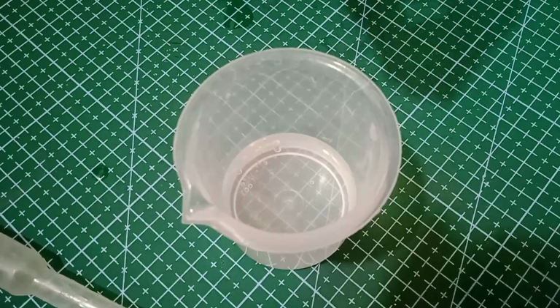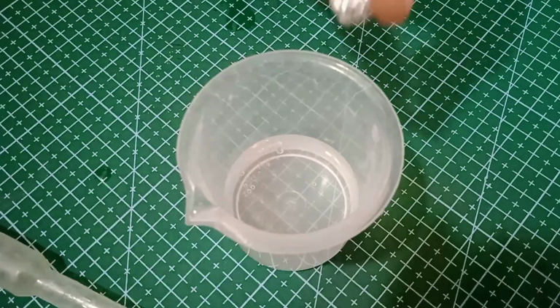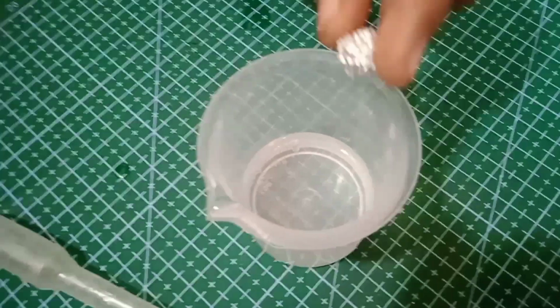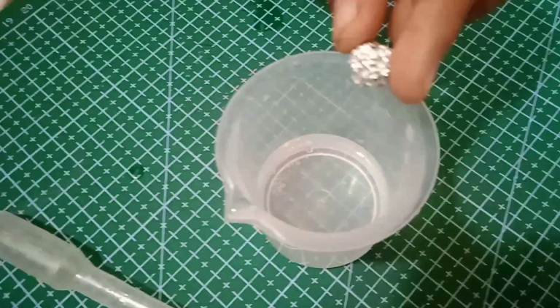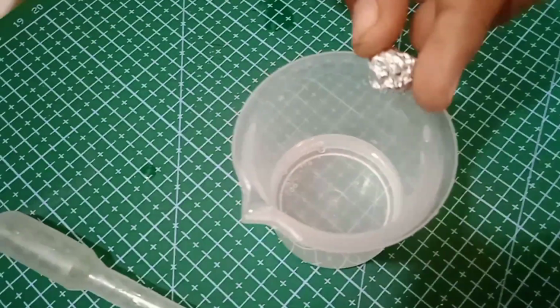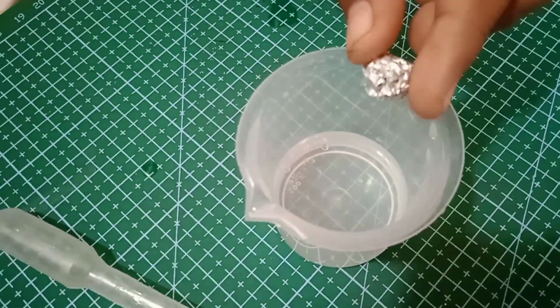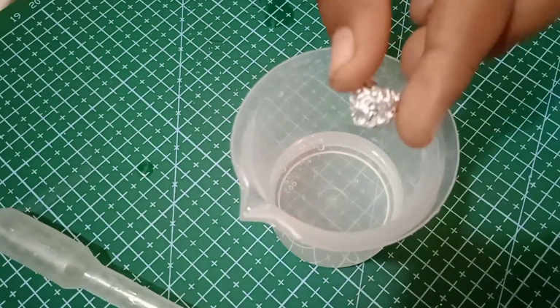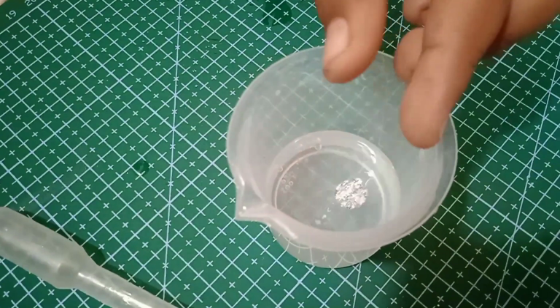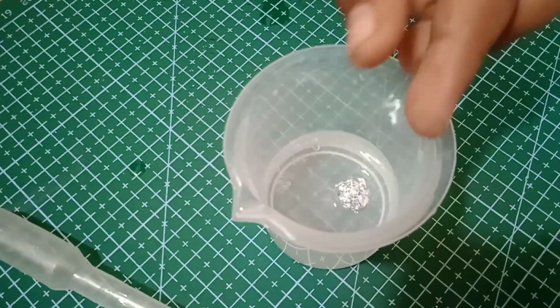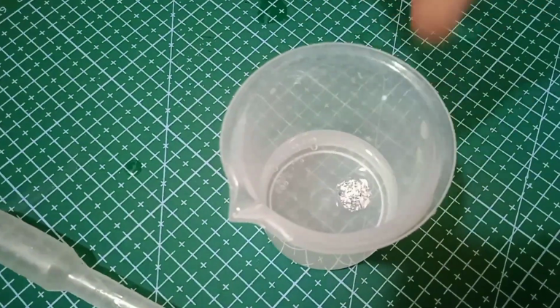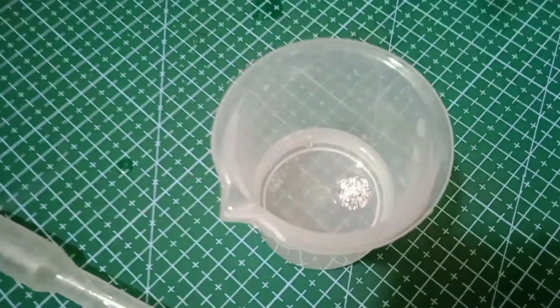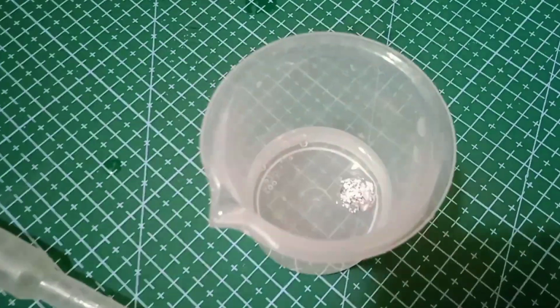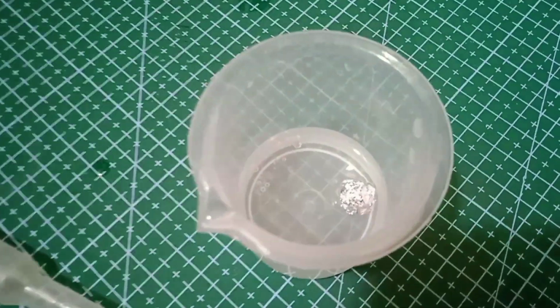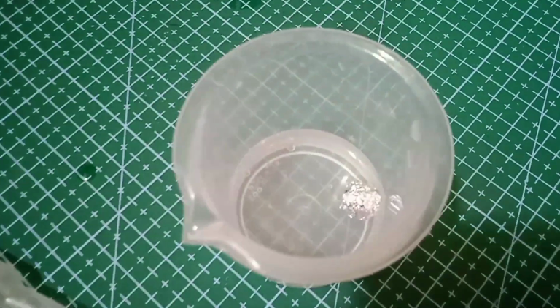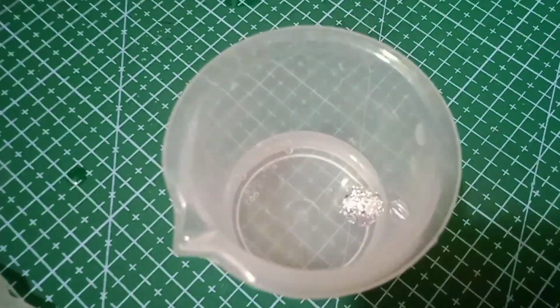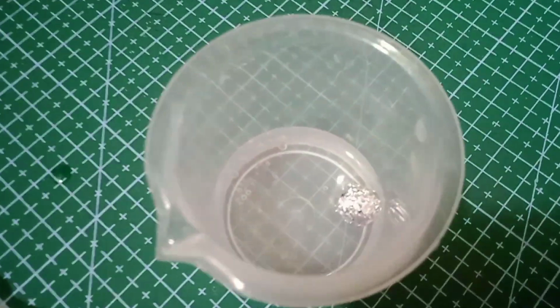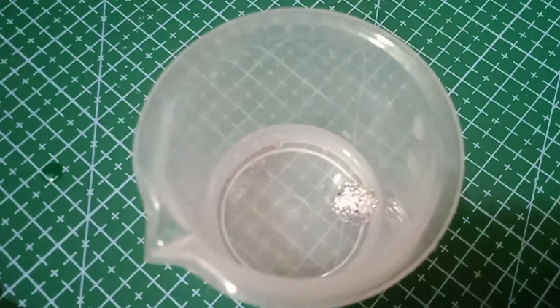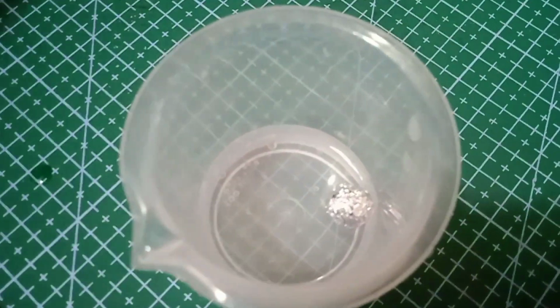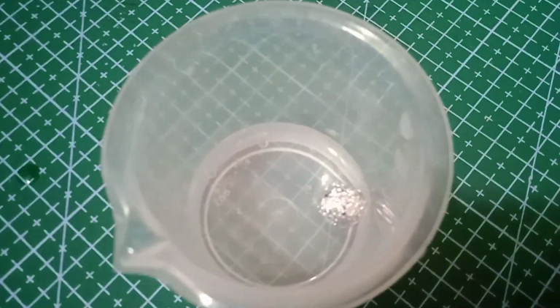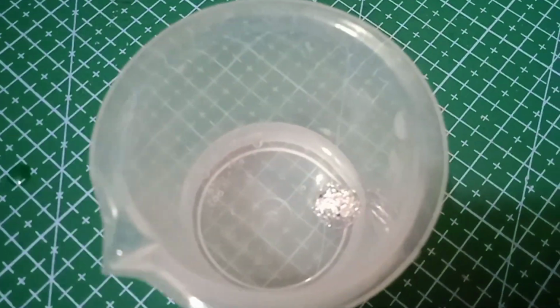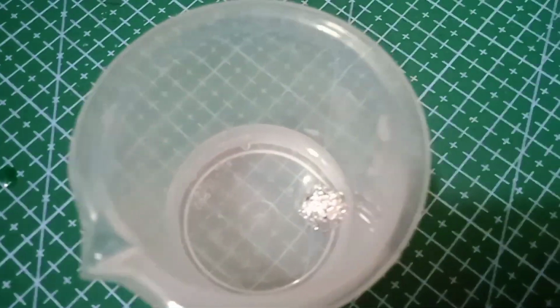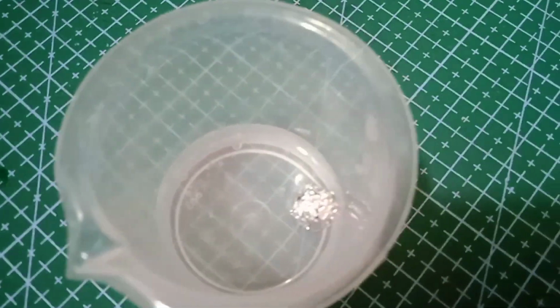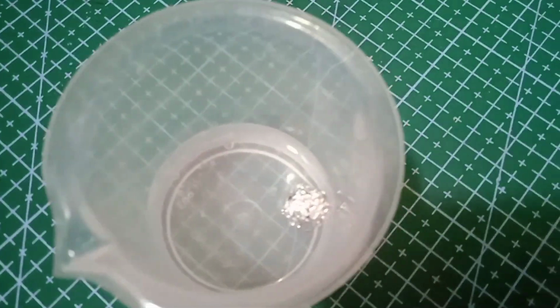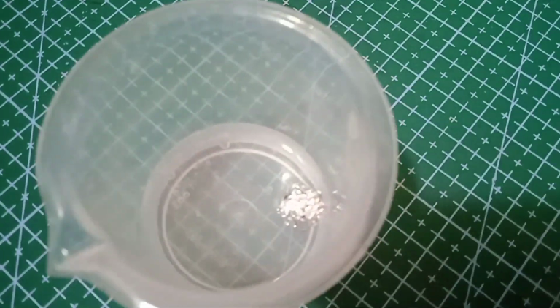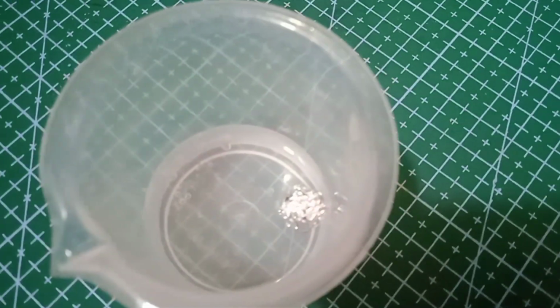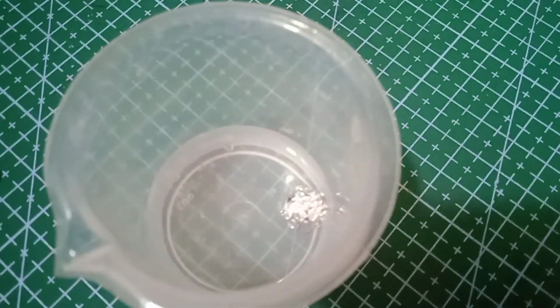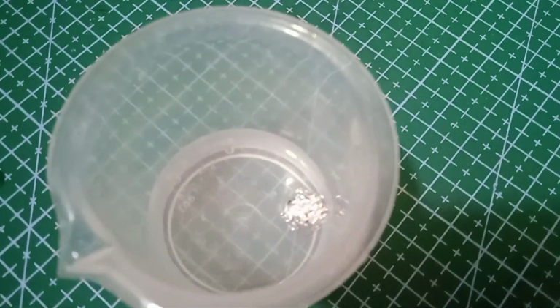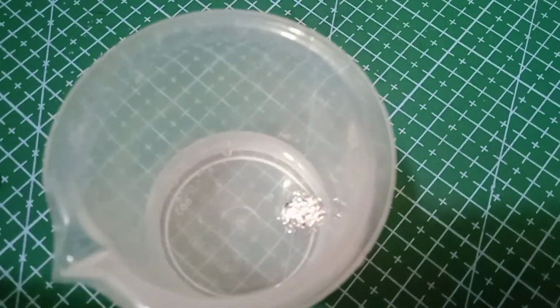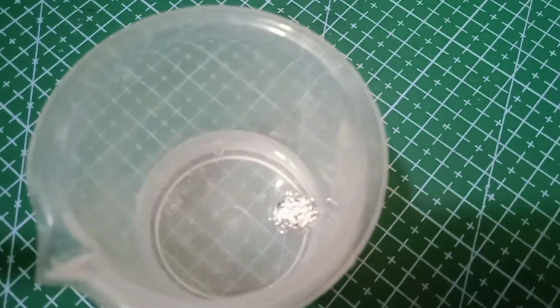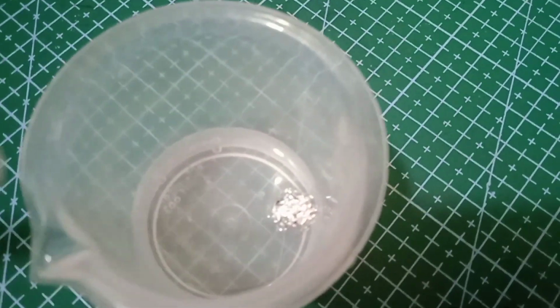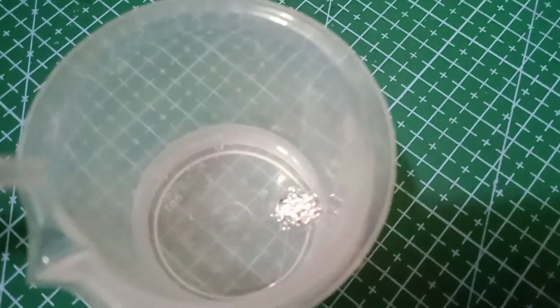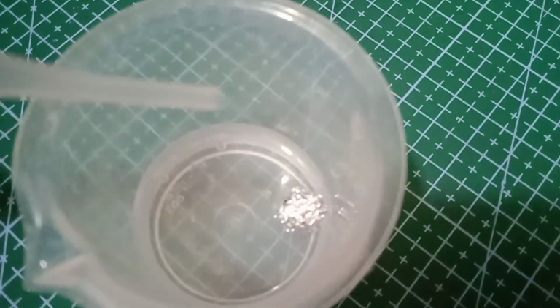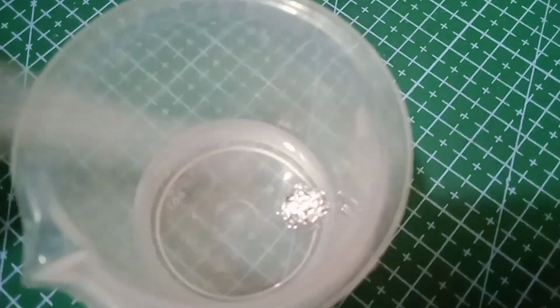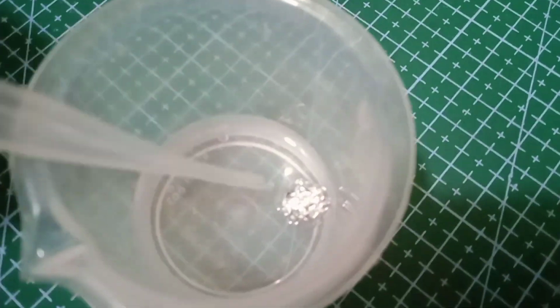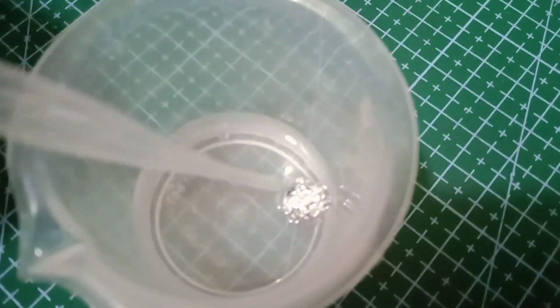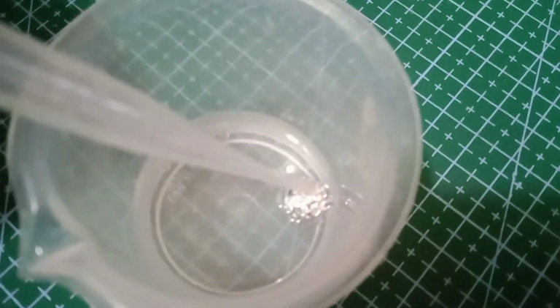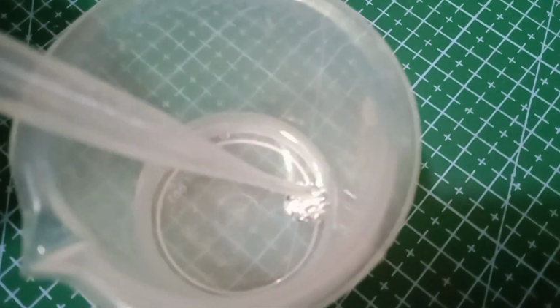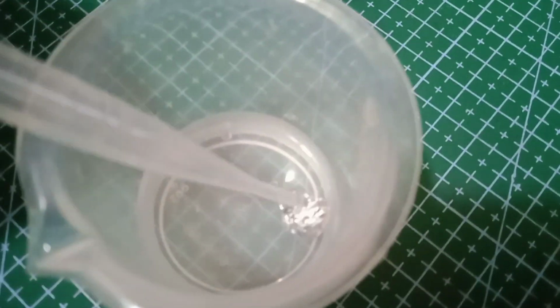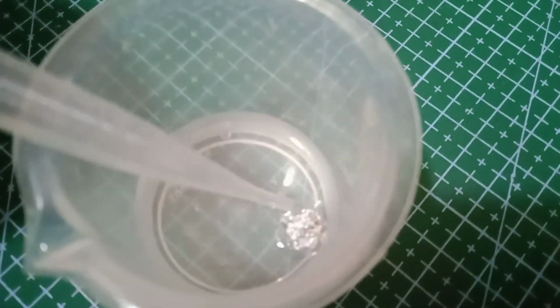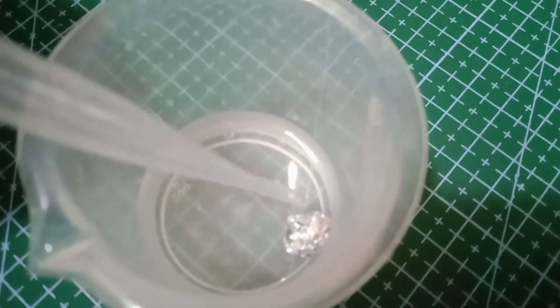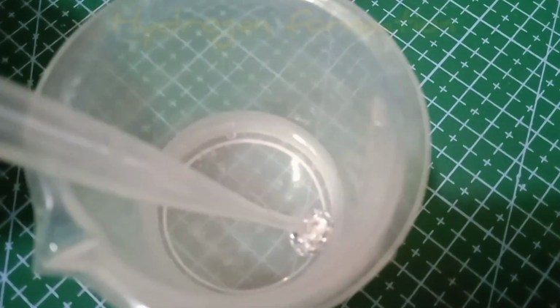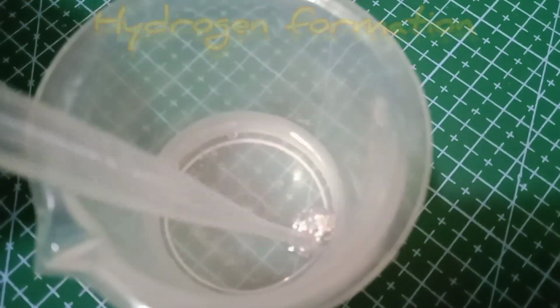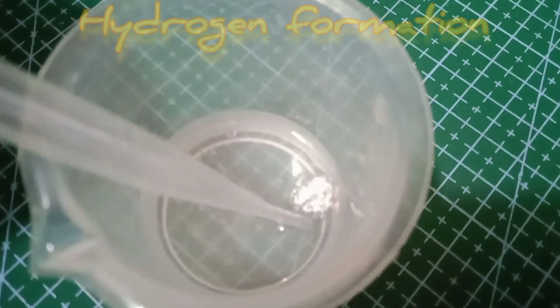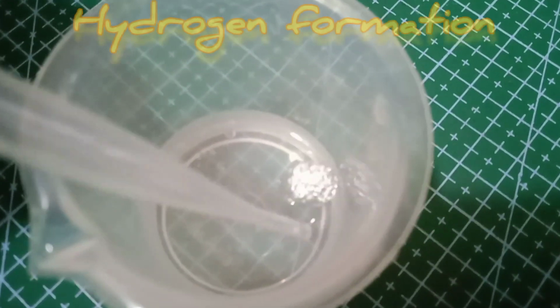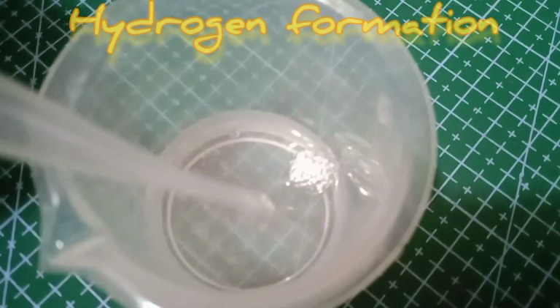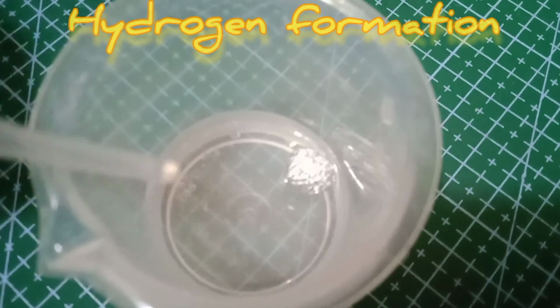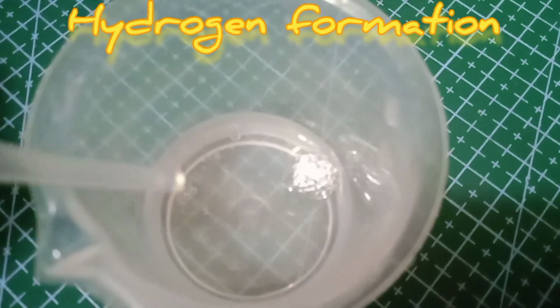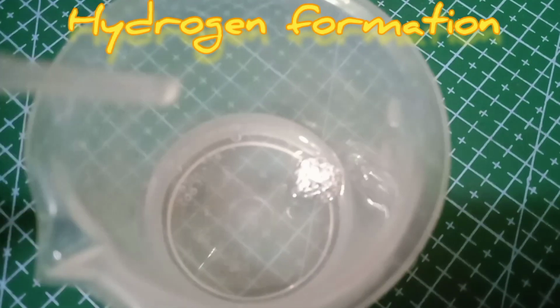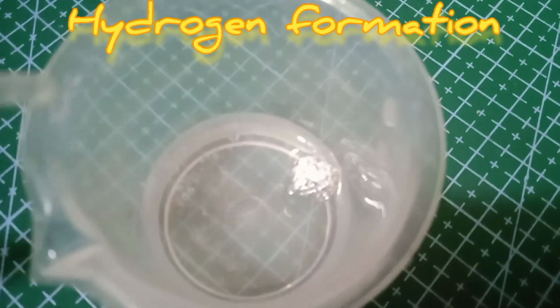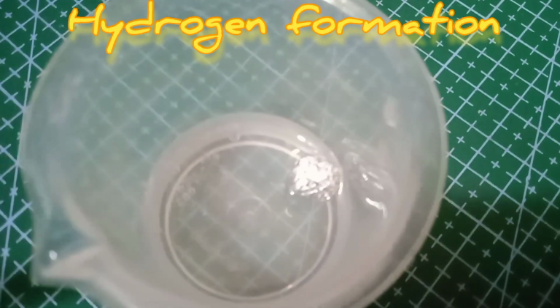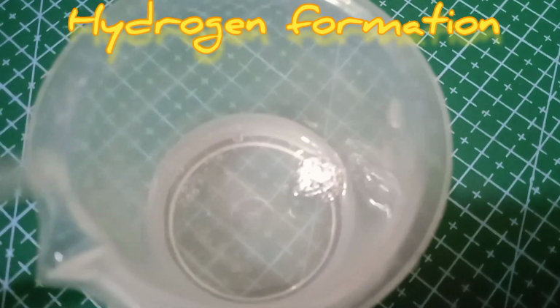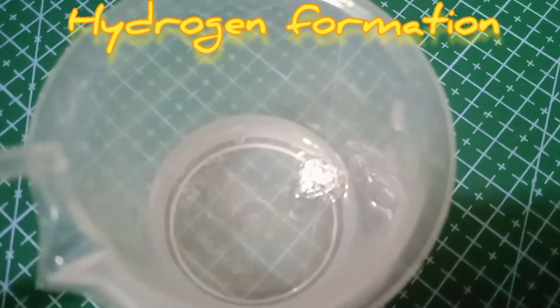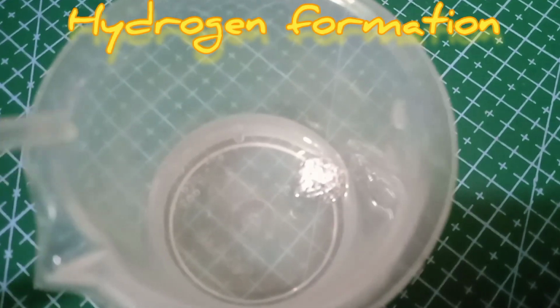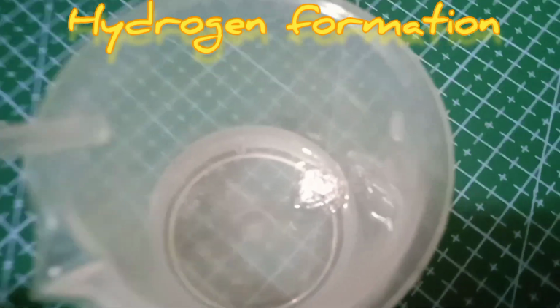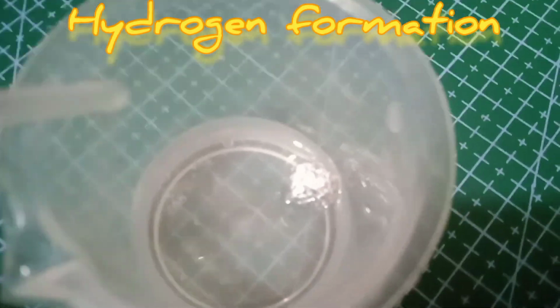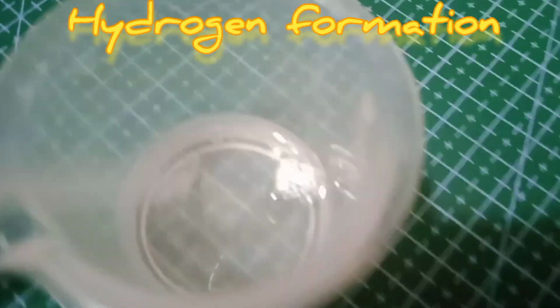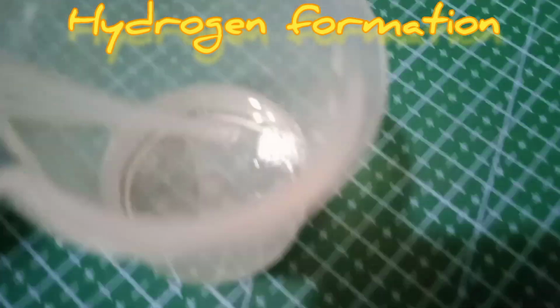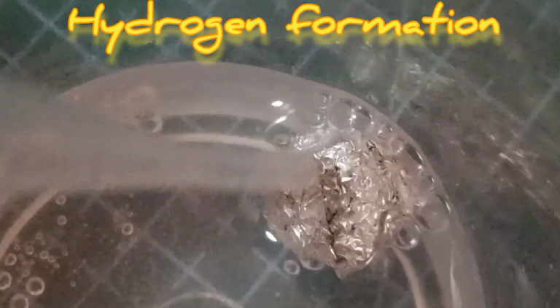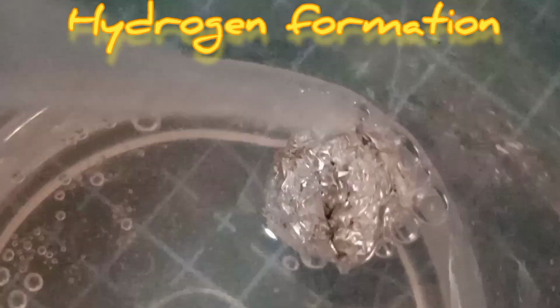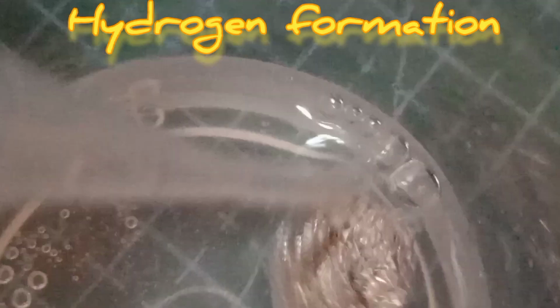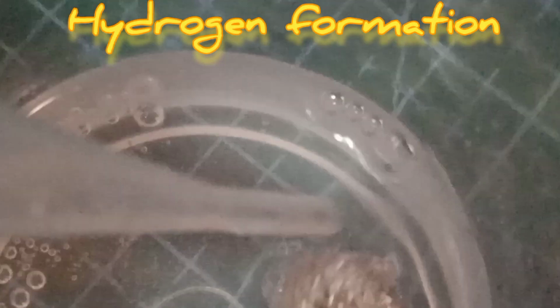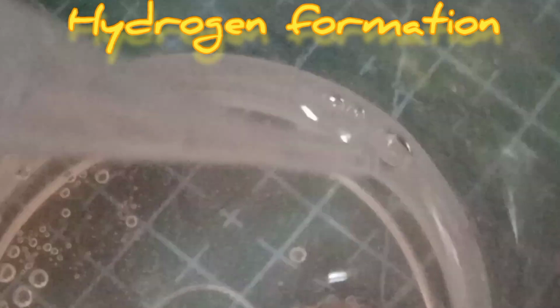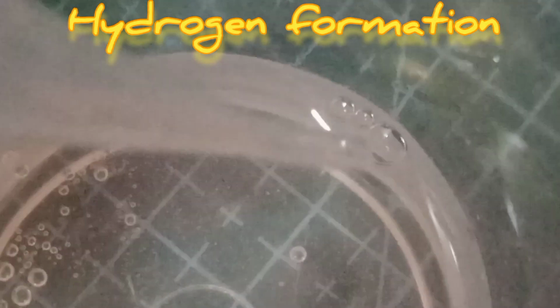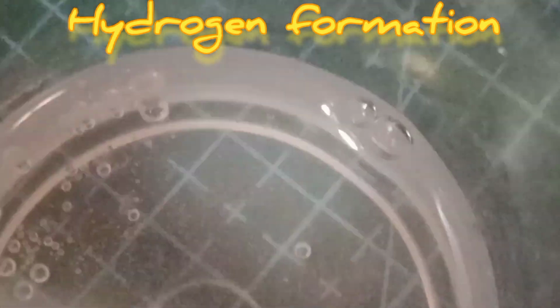Here I have sodium hydroxide solution and I have added aluminium foil to it. The hydrogen gas is being released.